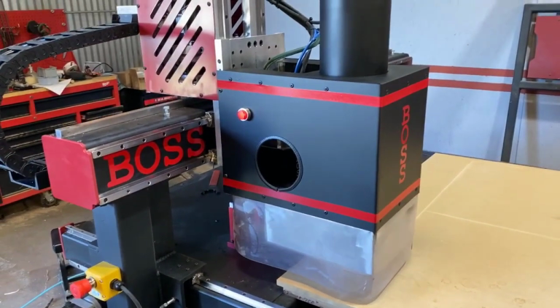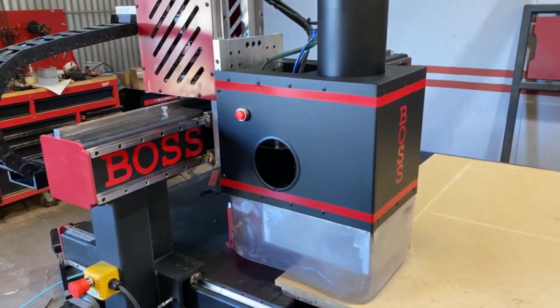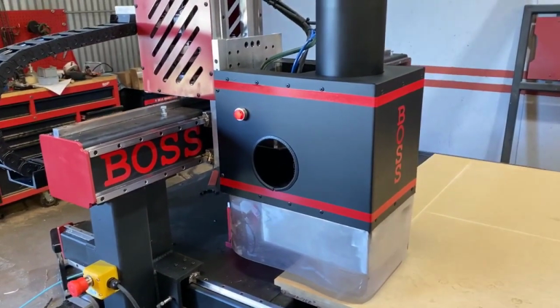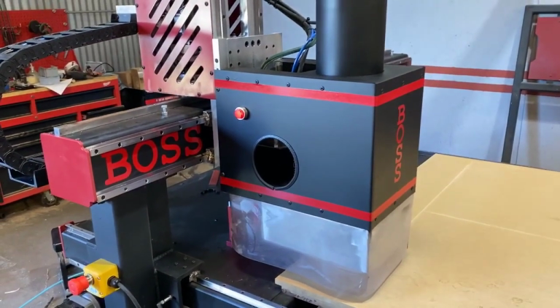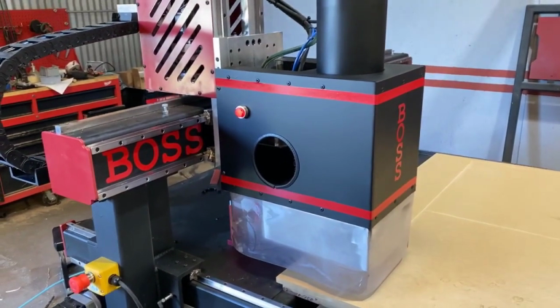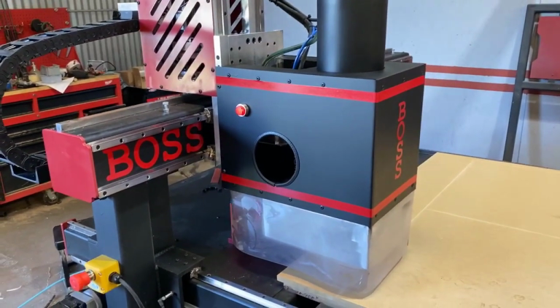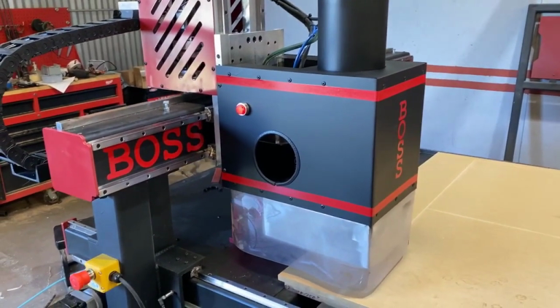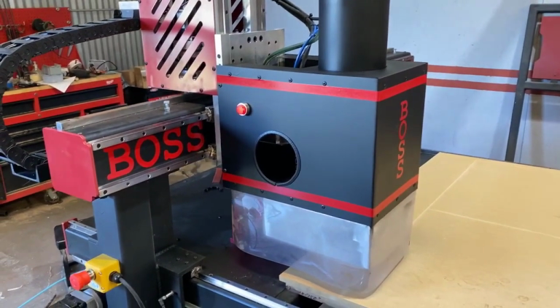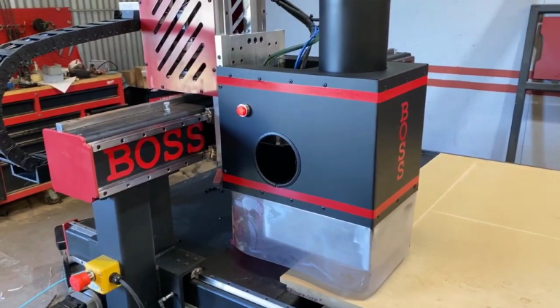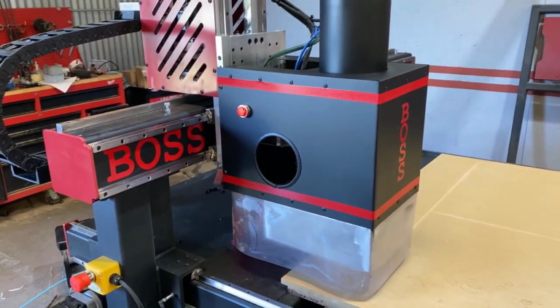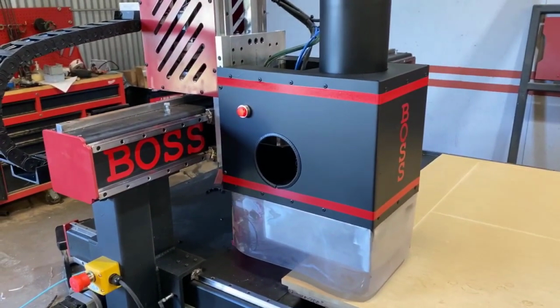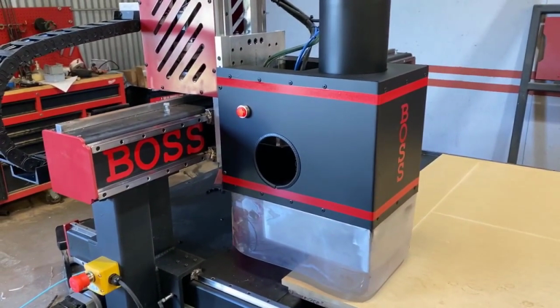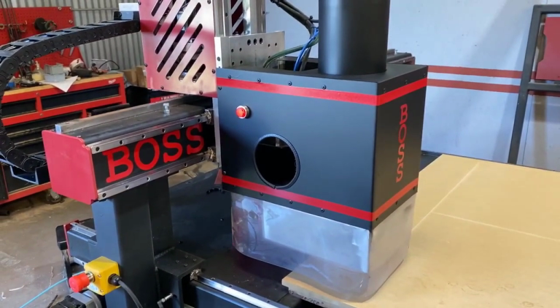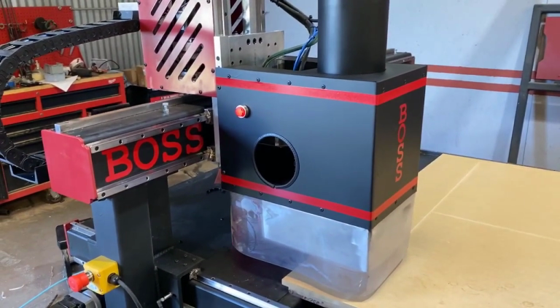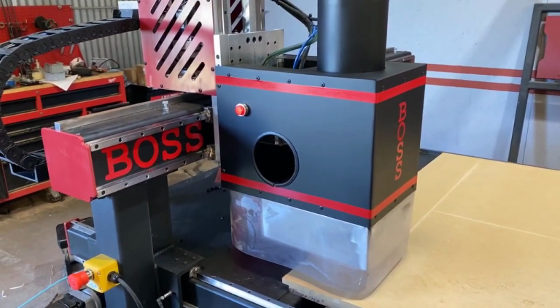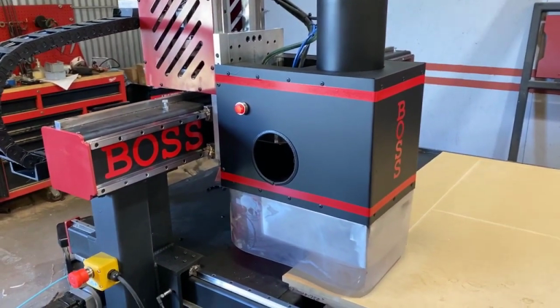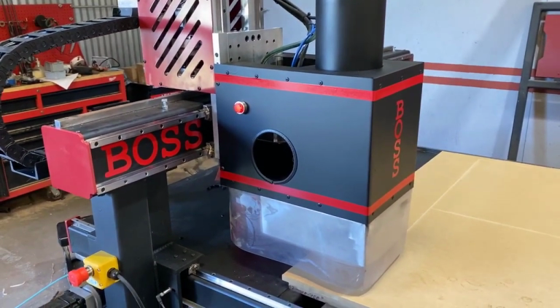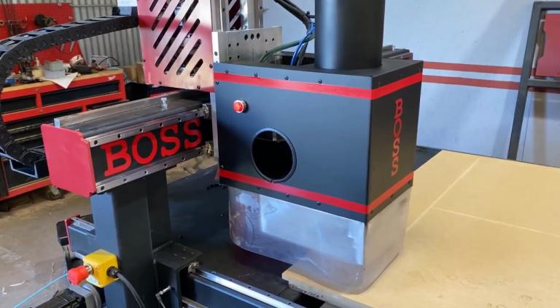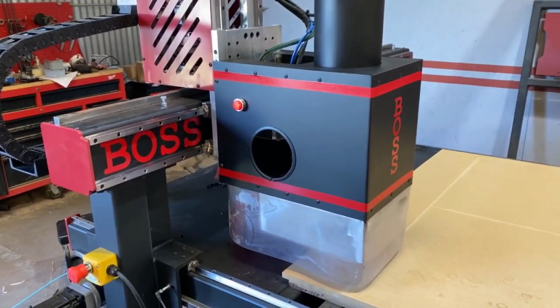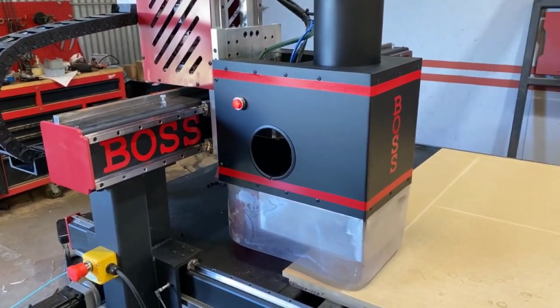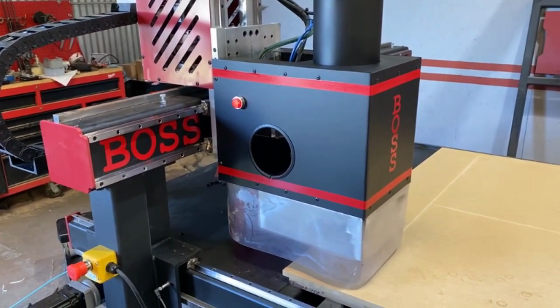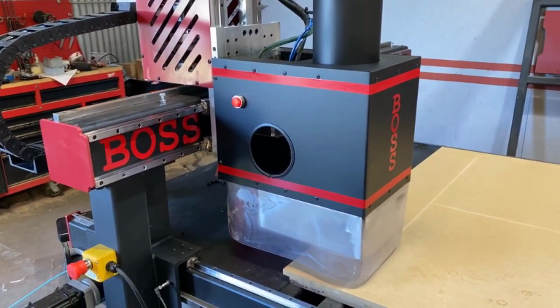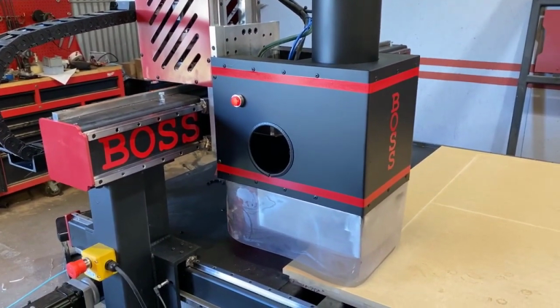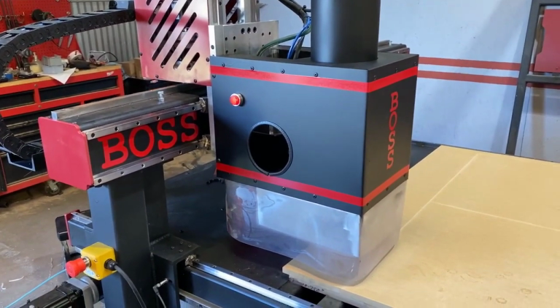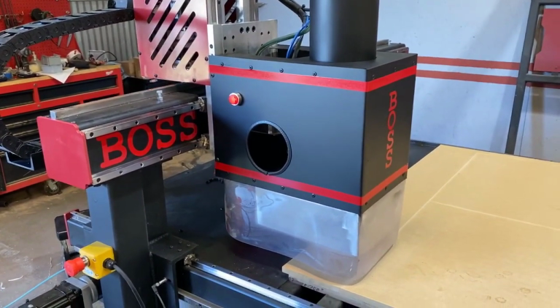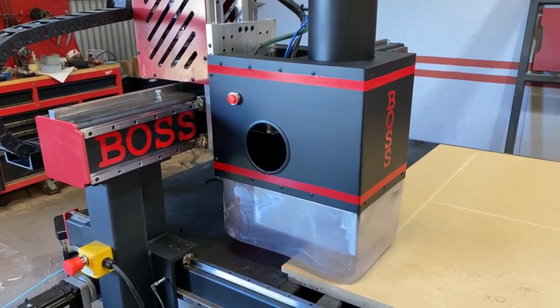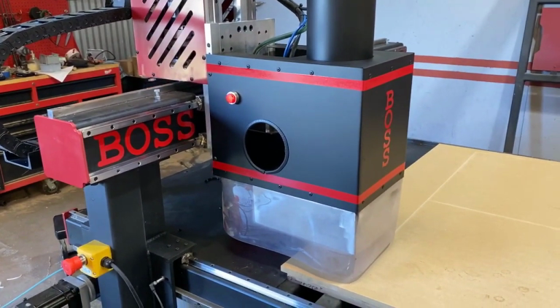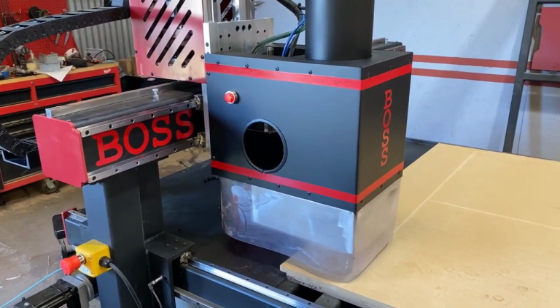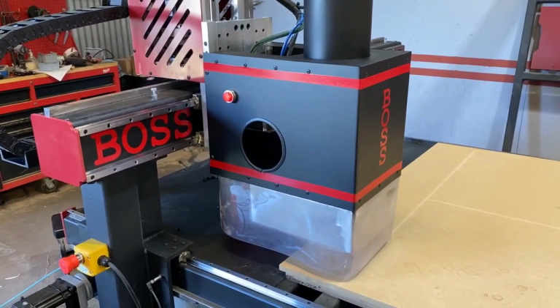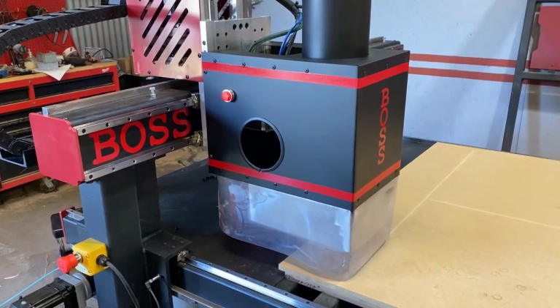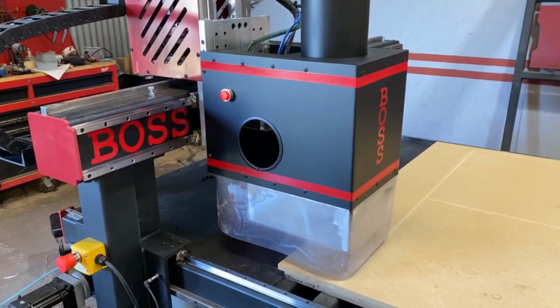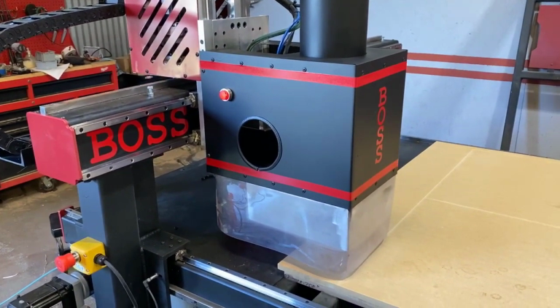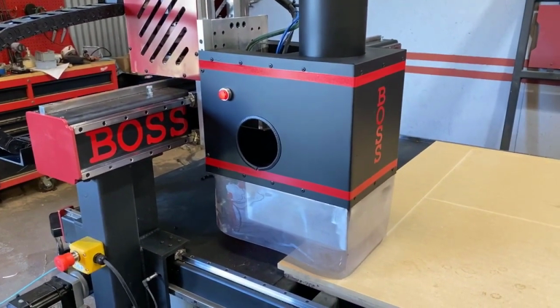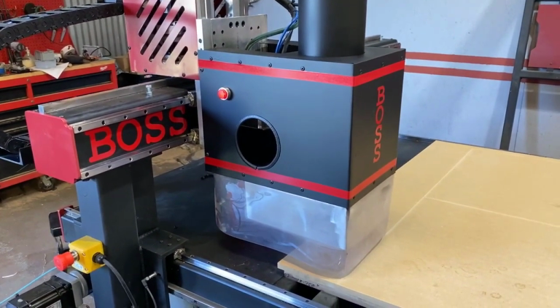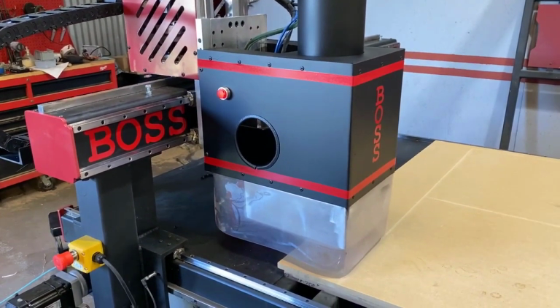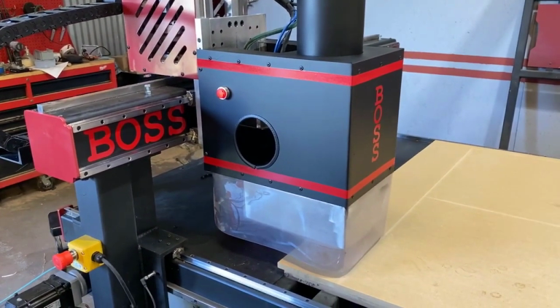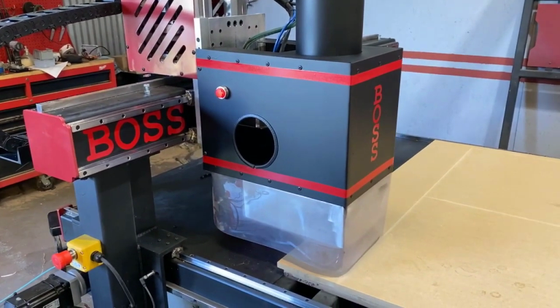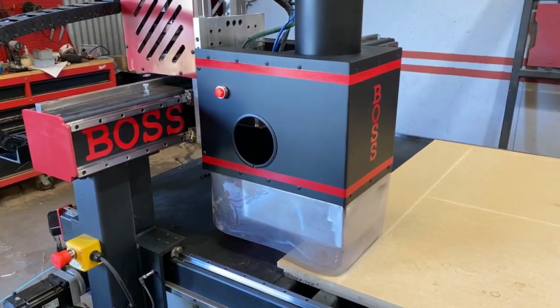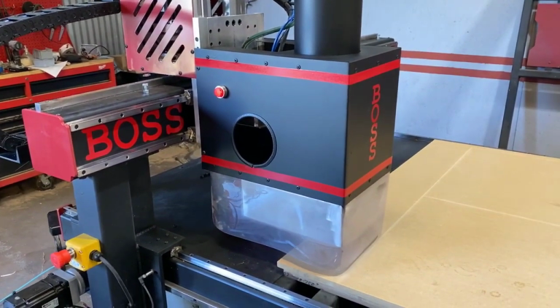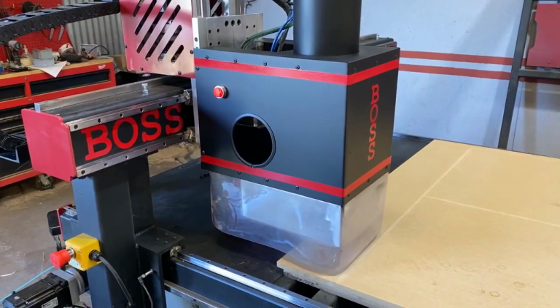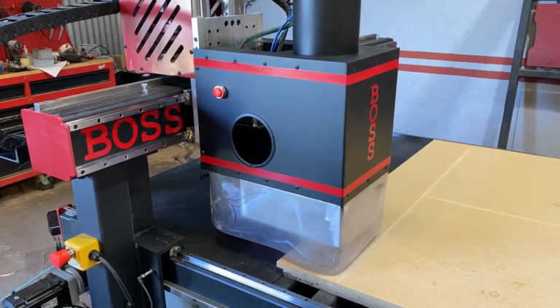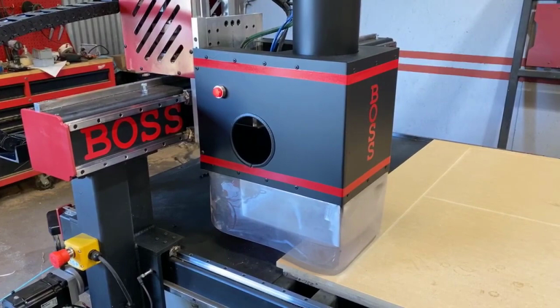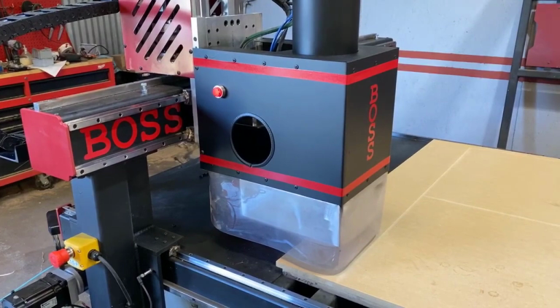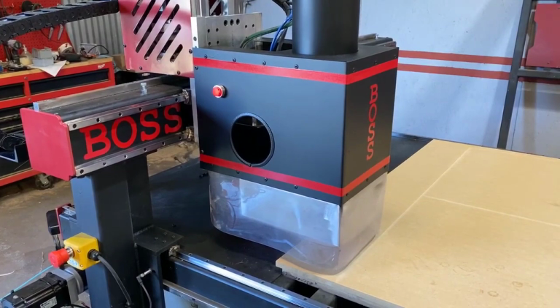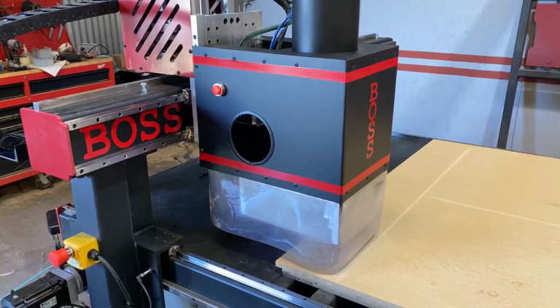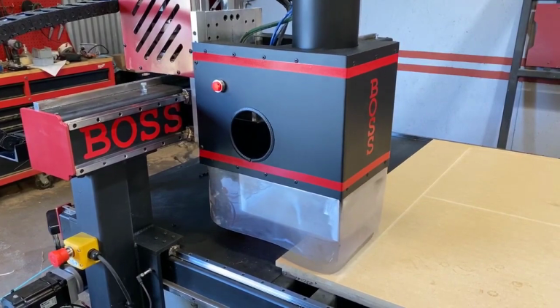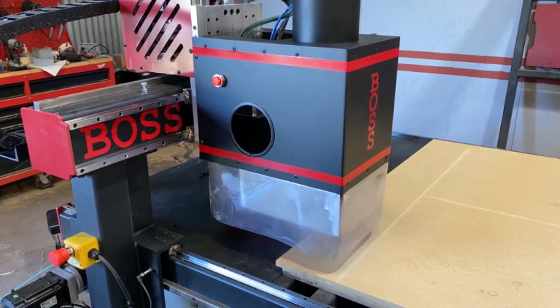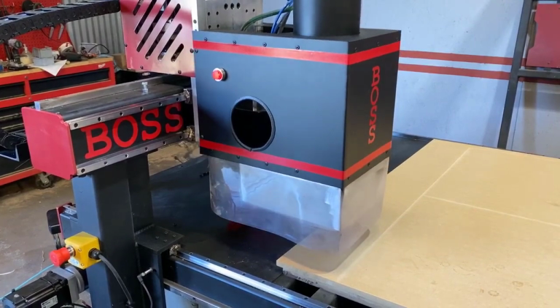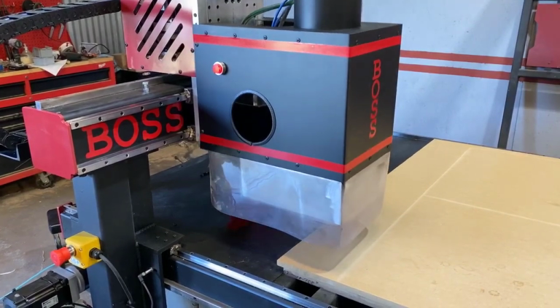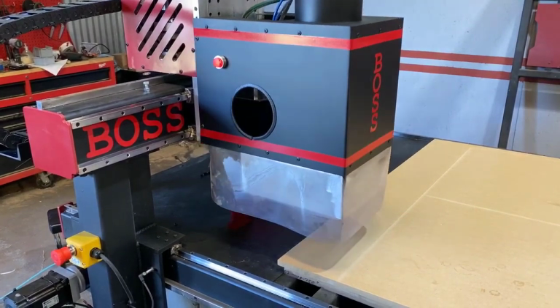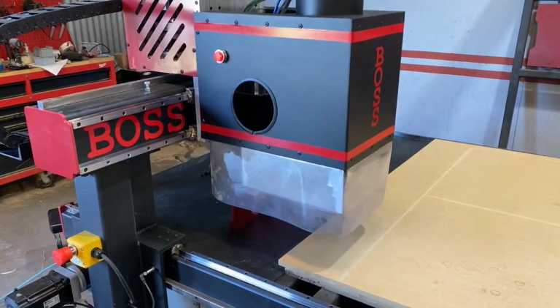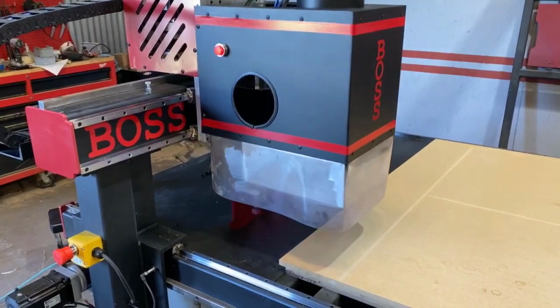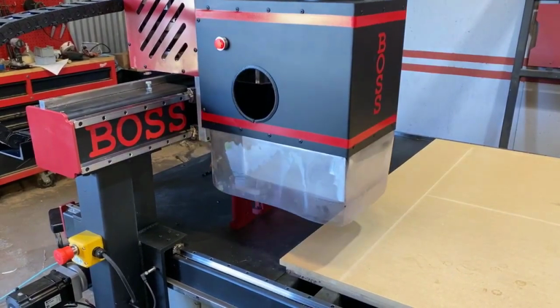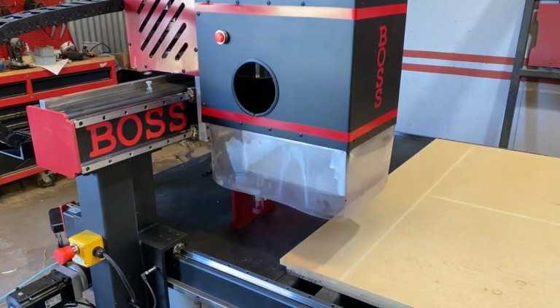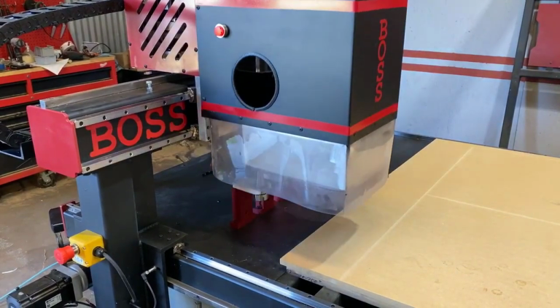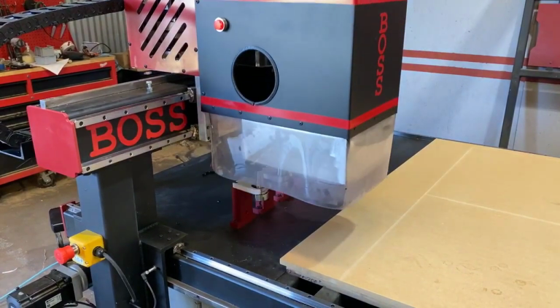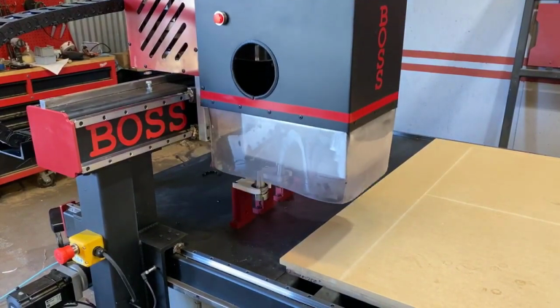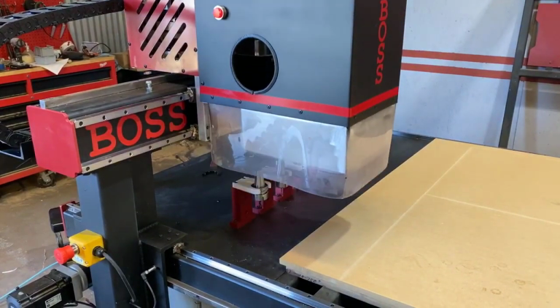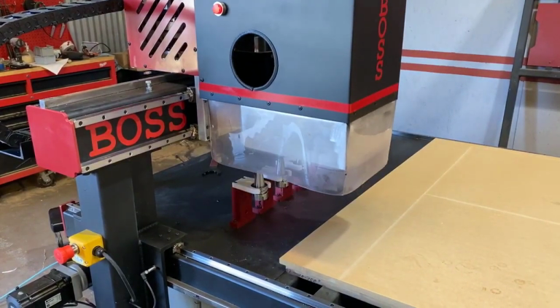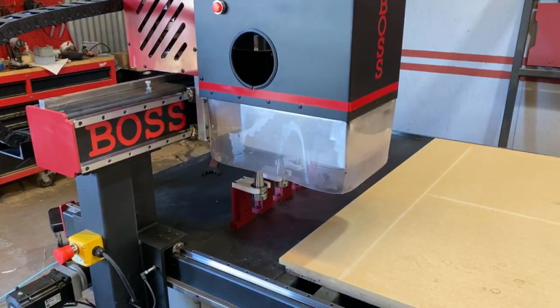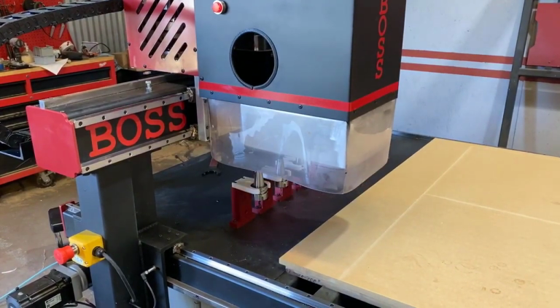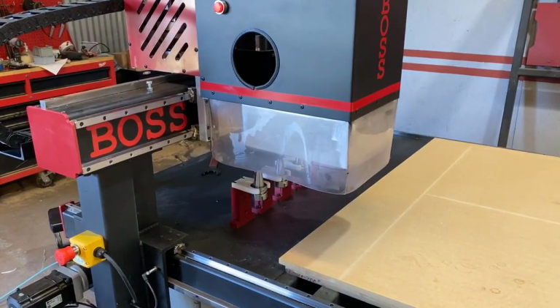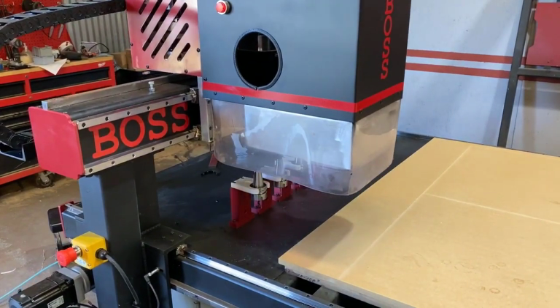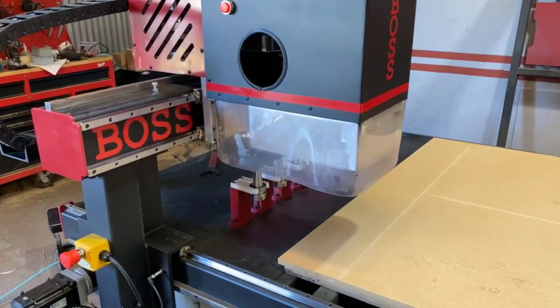With our new Boss machines, we provide six tool positions, which is more than enough to cut any of your parts that you're going to be running.